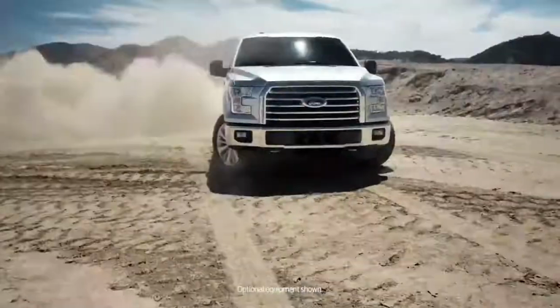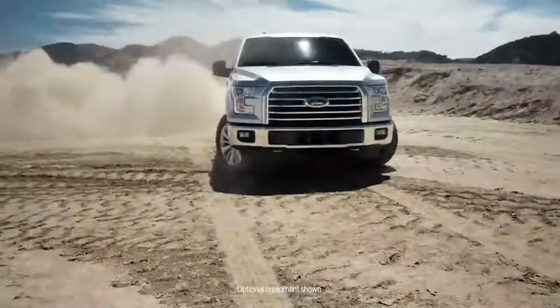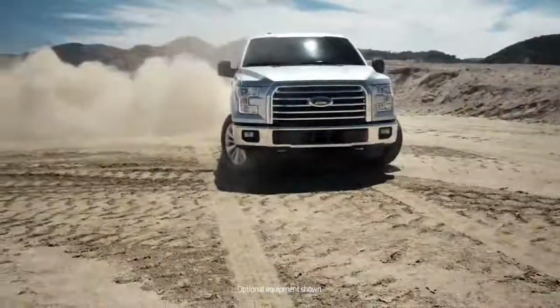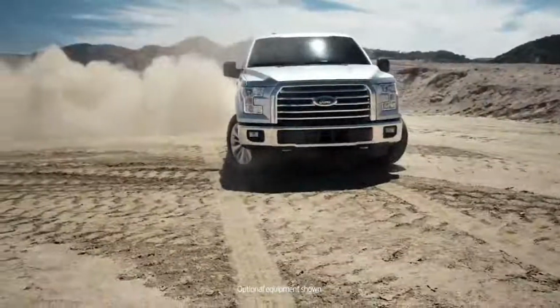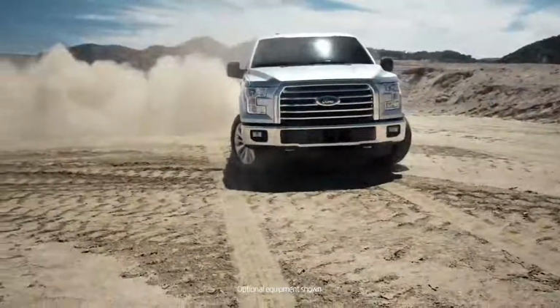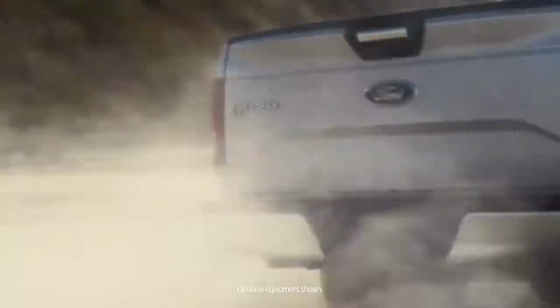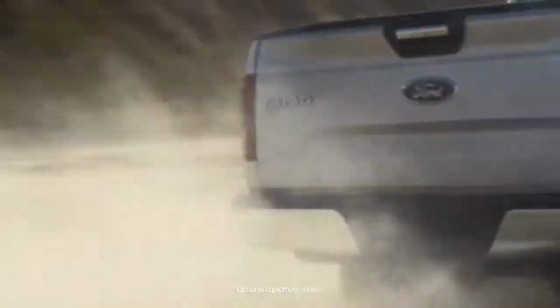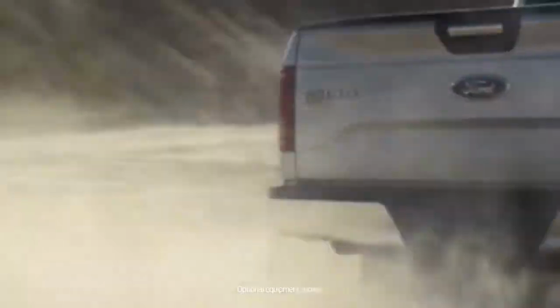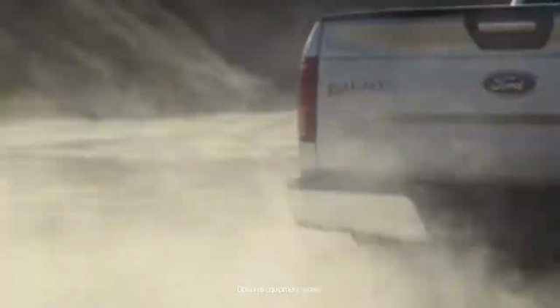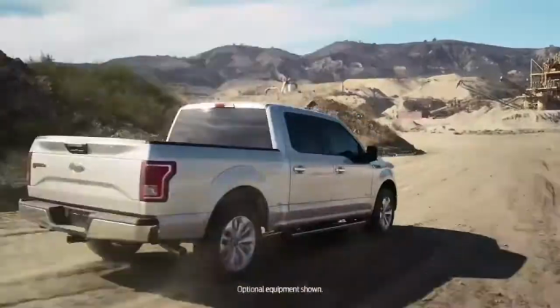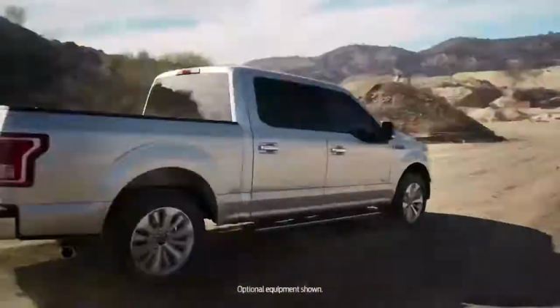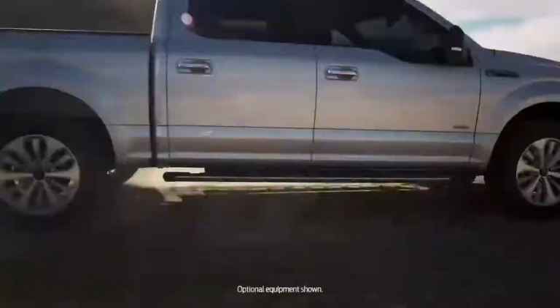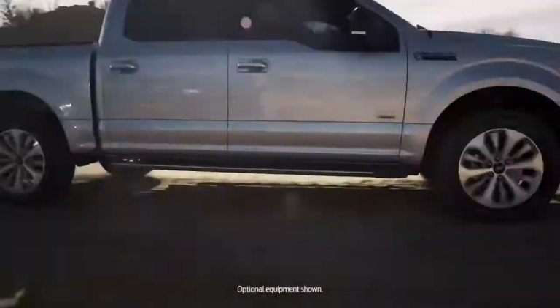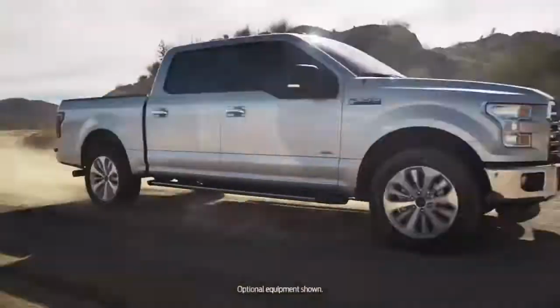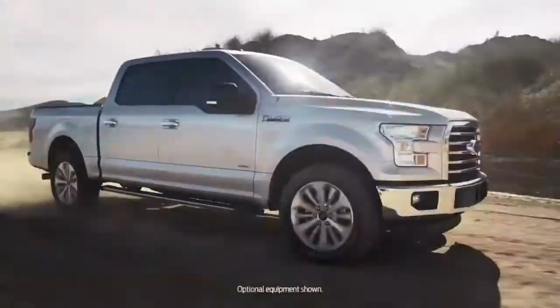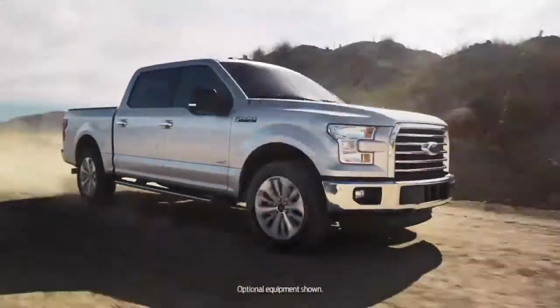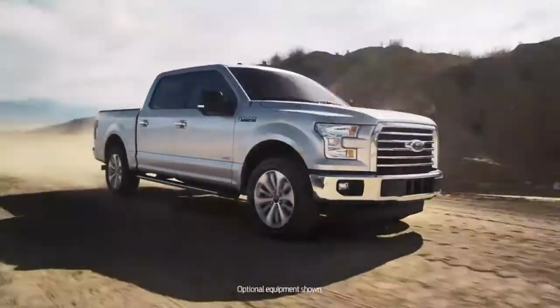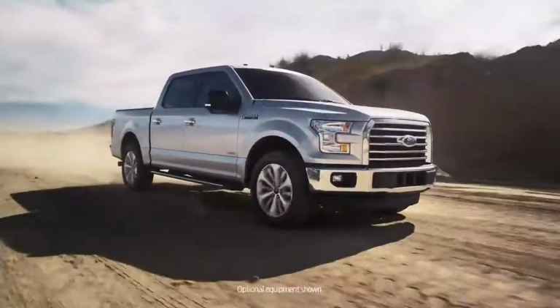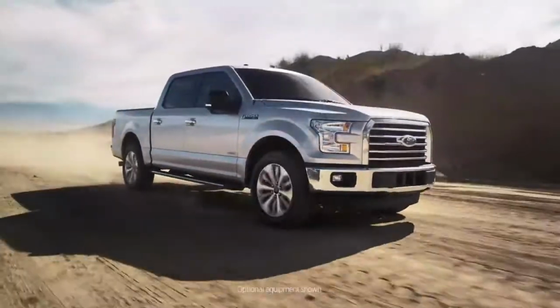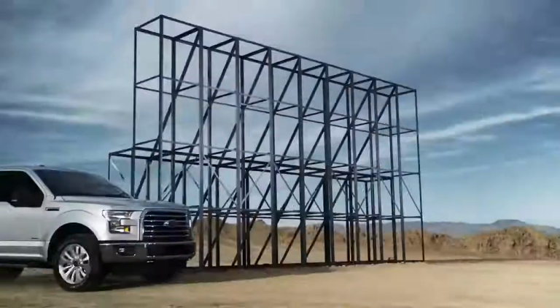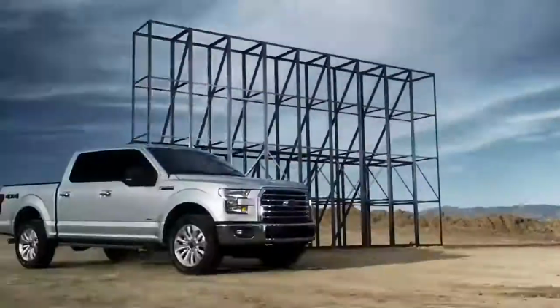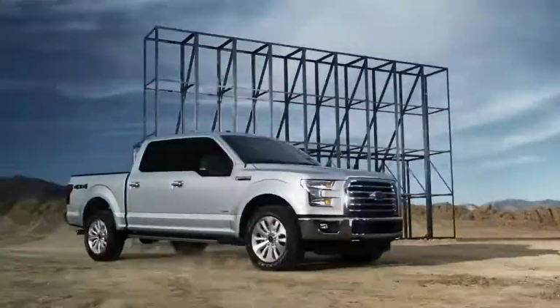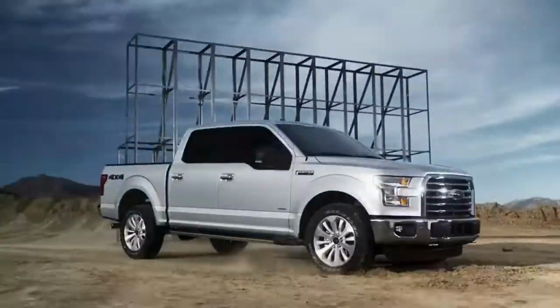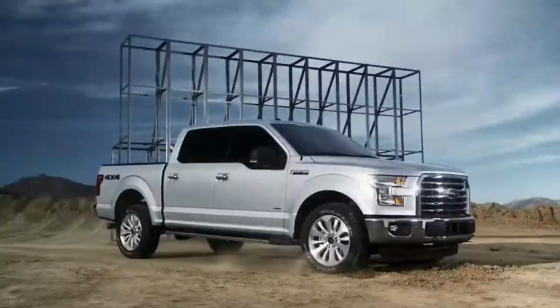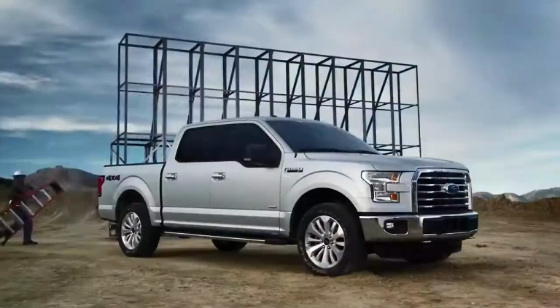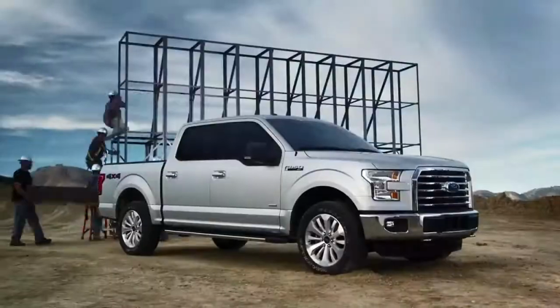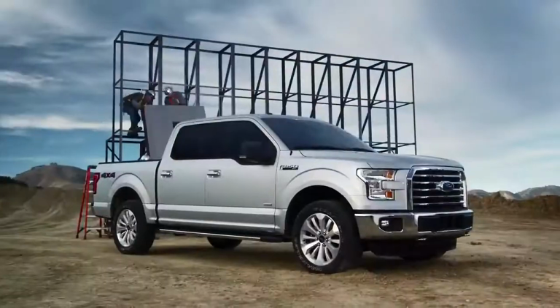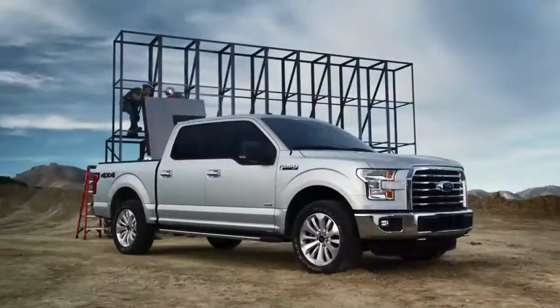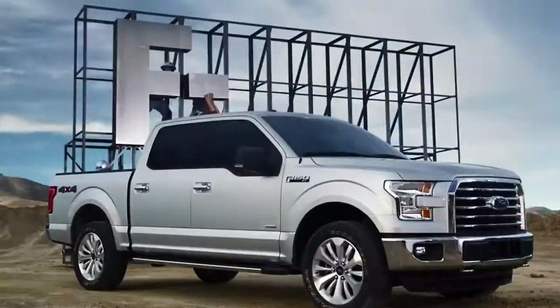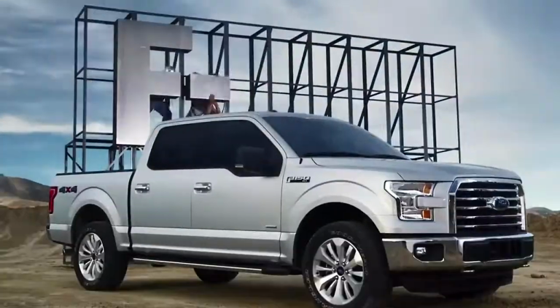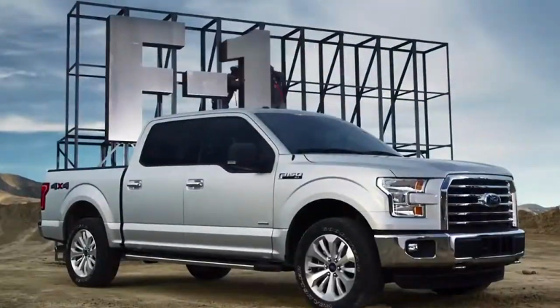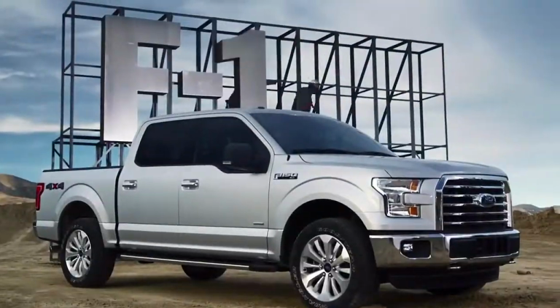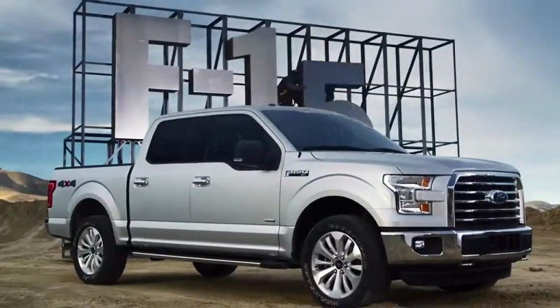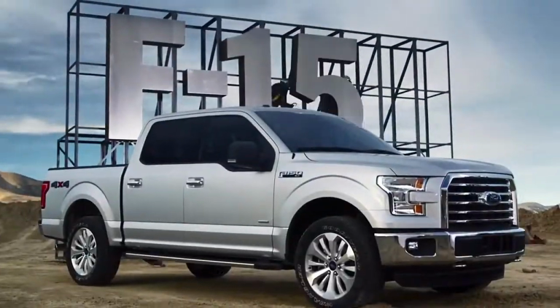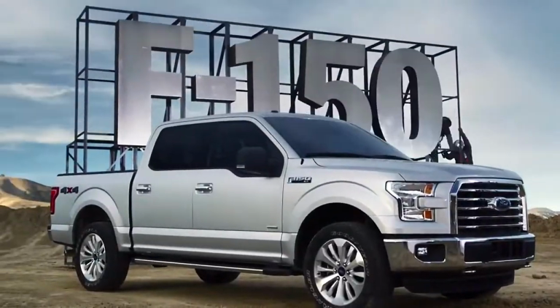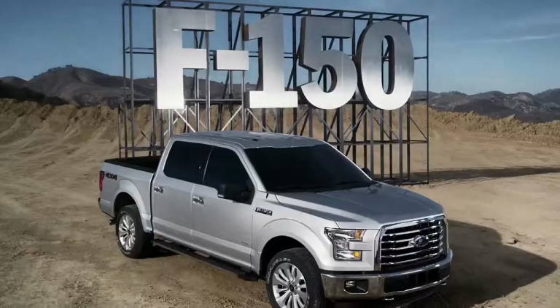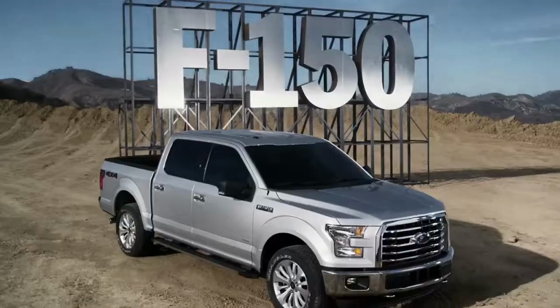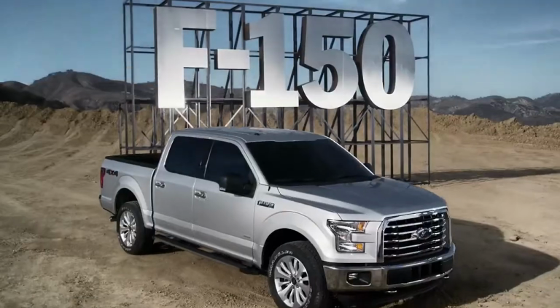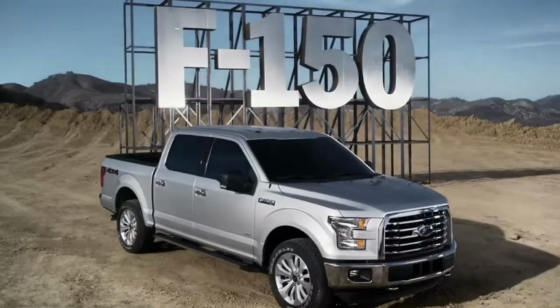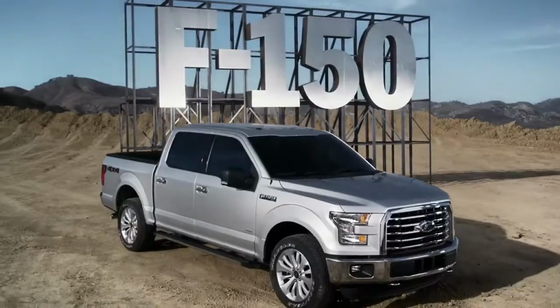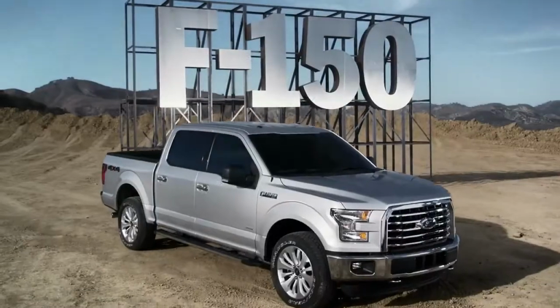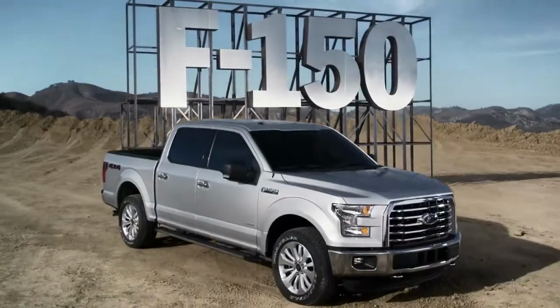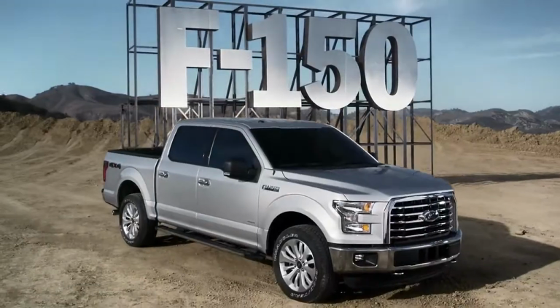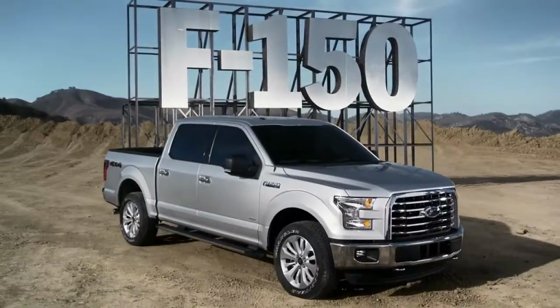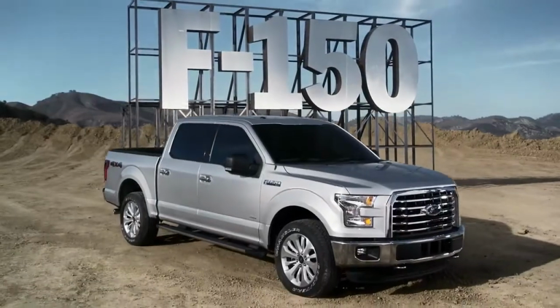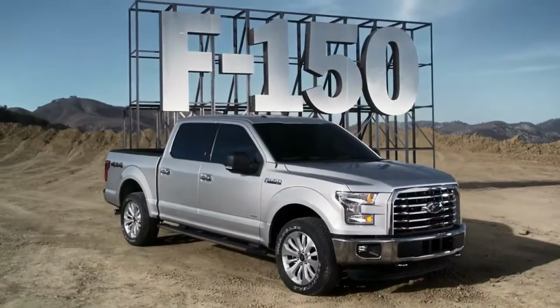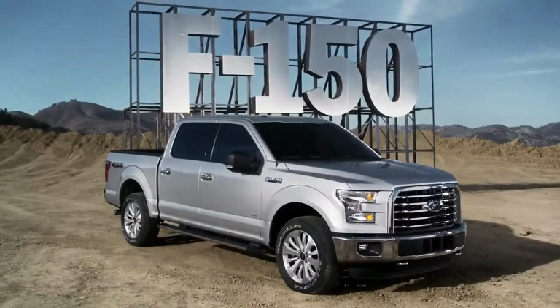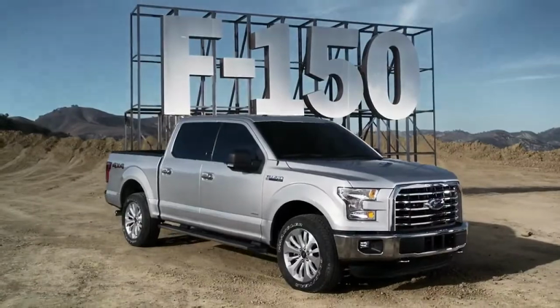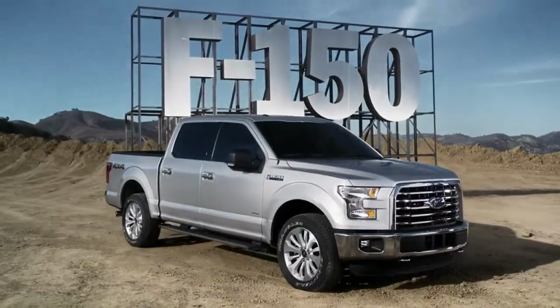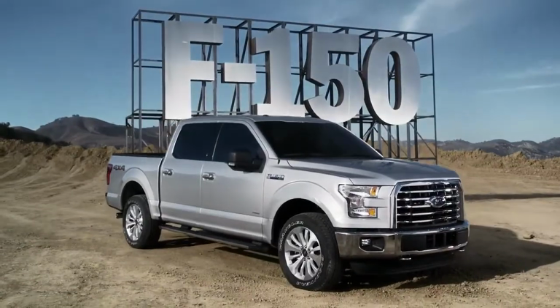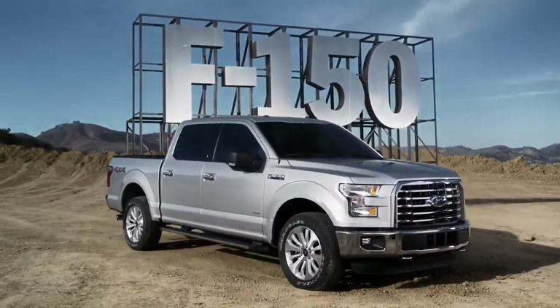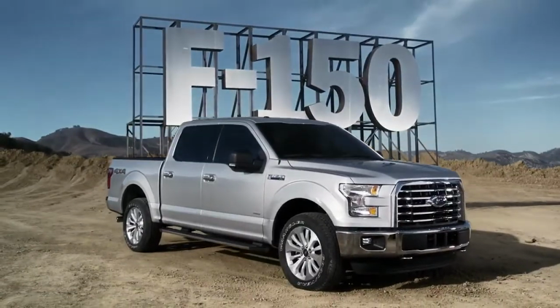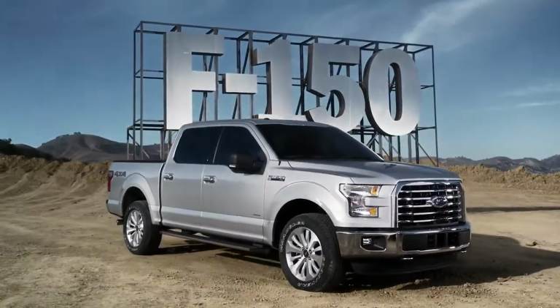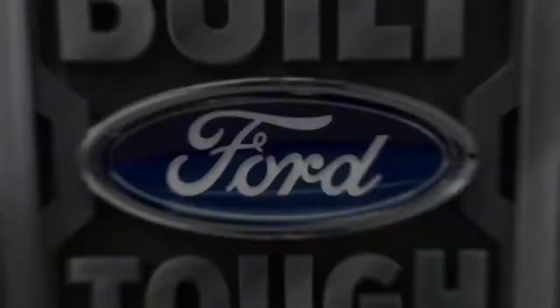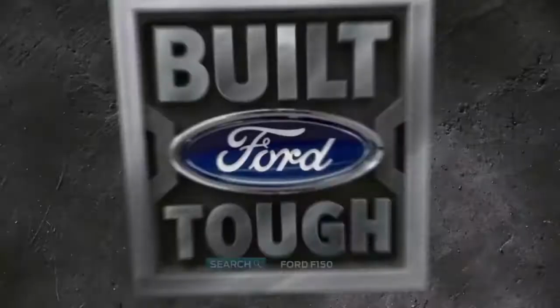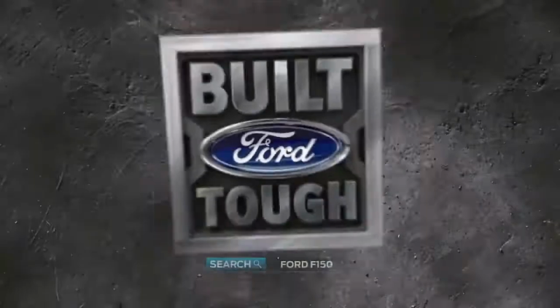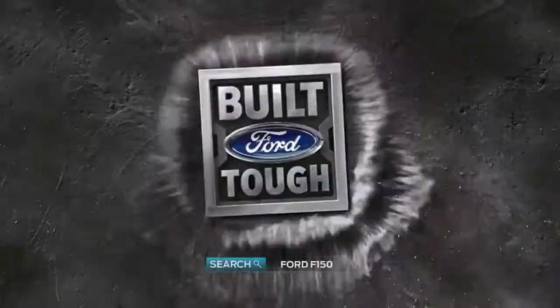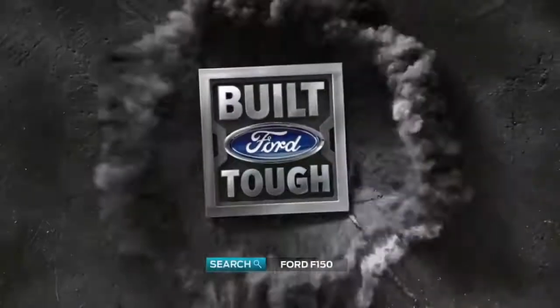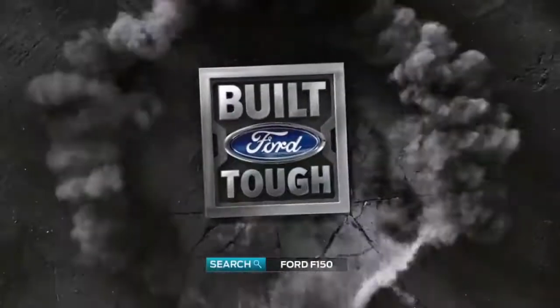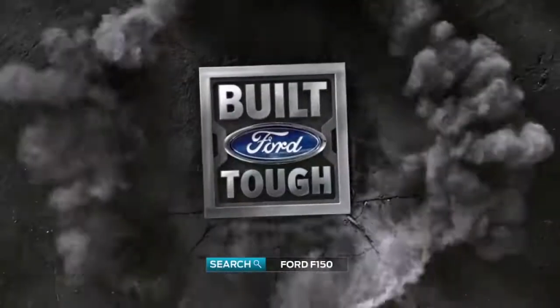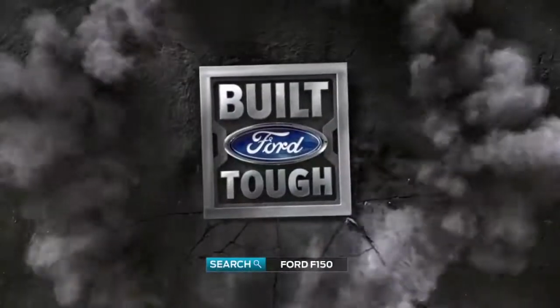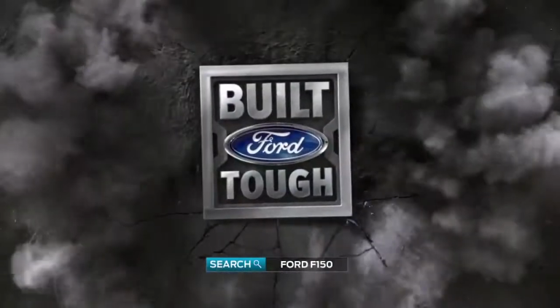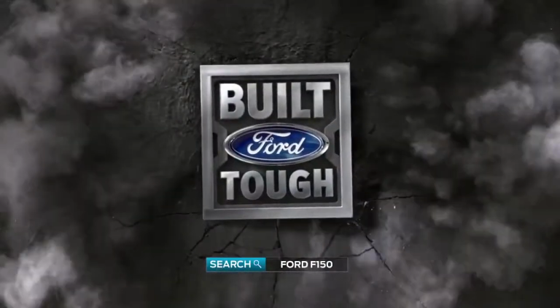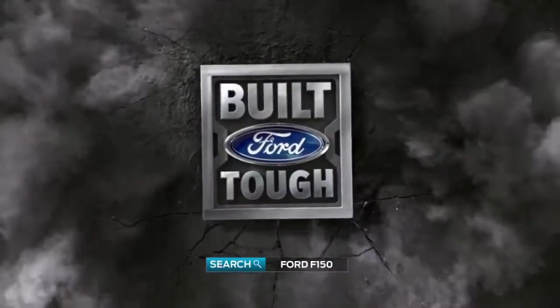You do? Good, because the F-150 is all that and more. More truck than you'll ever need.